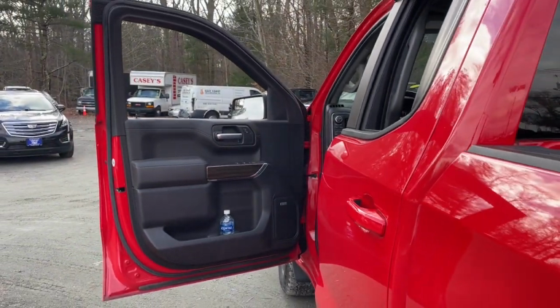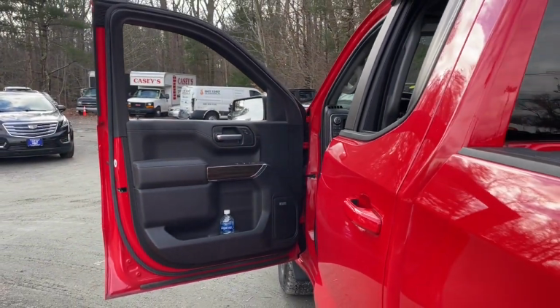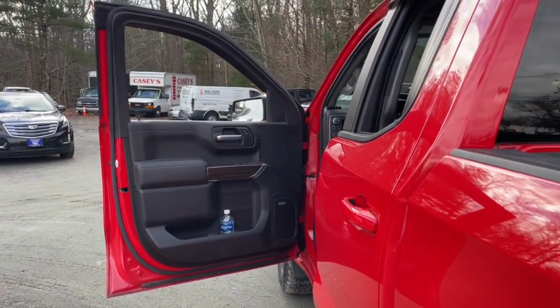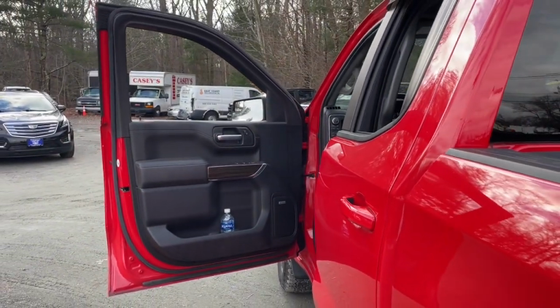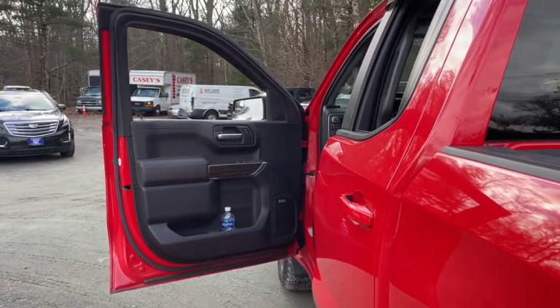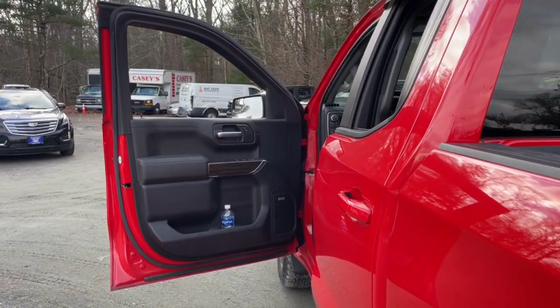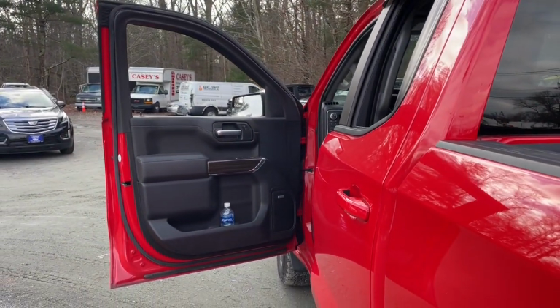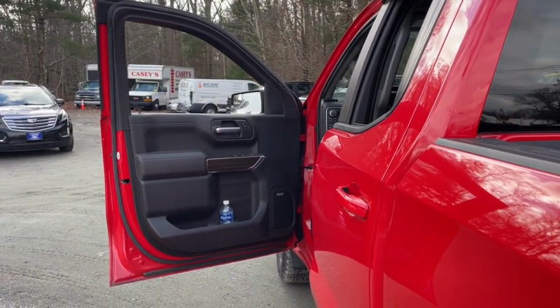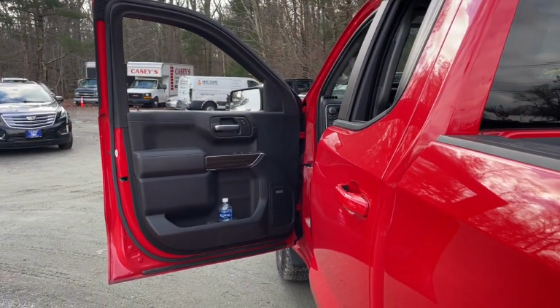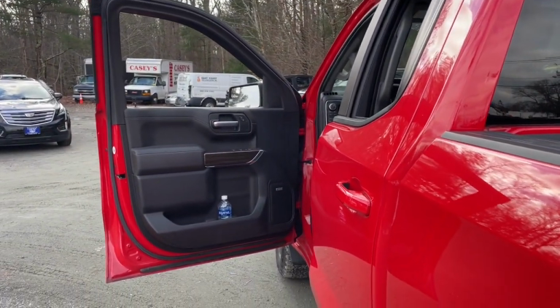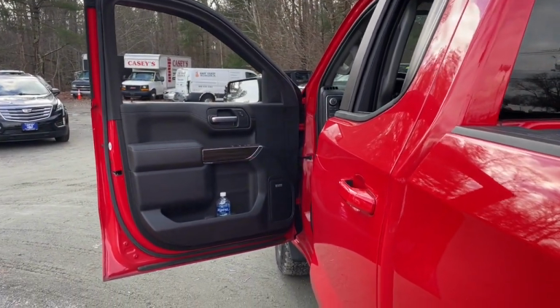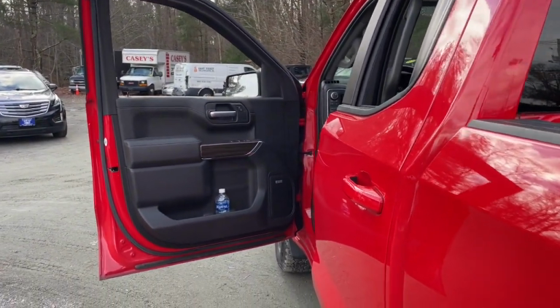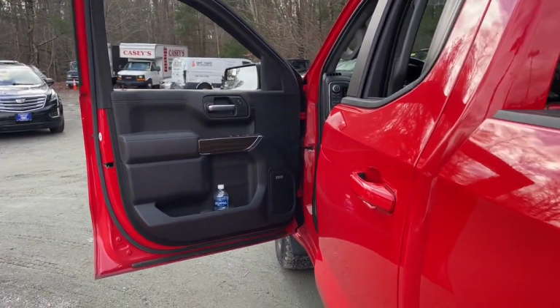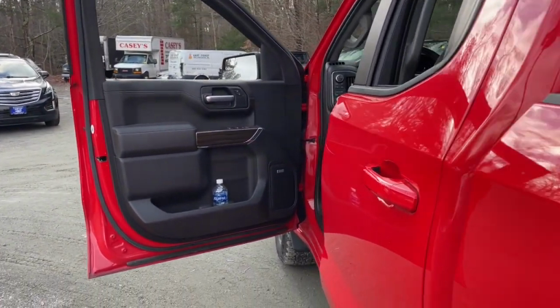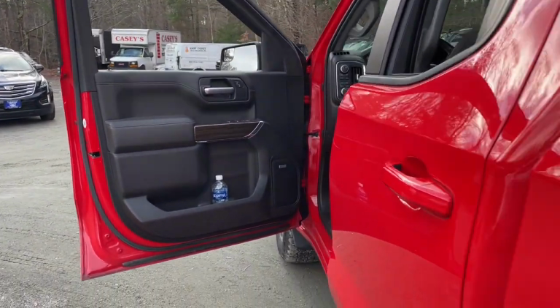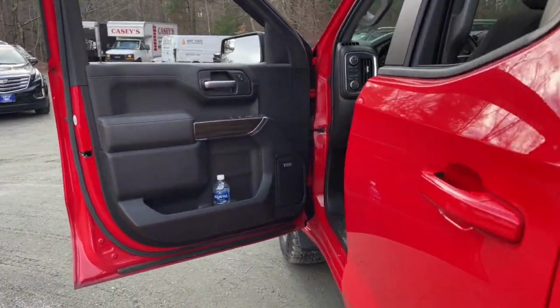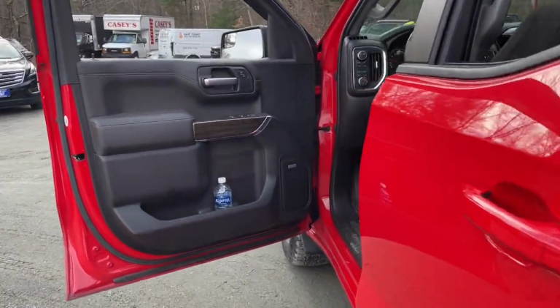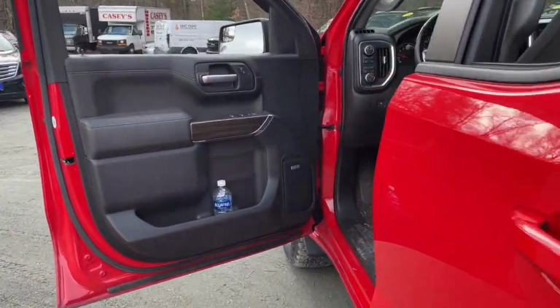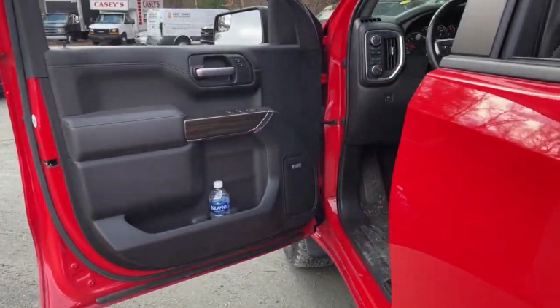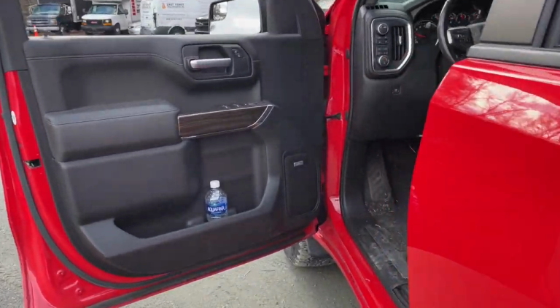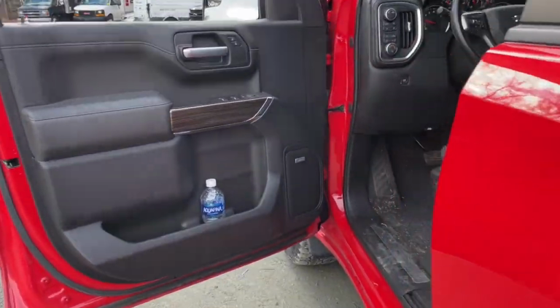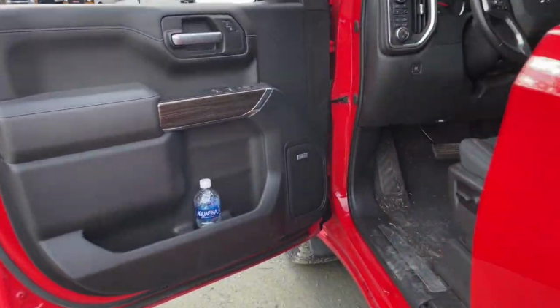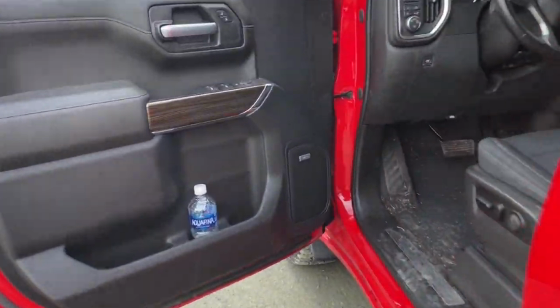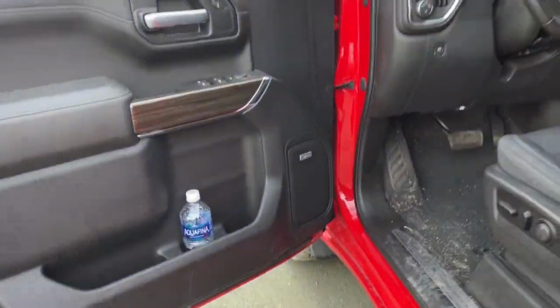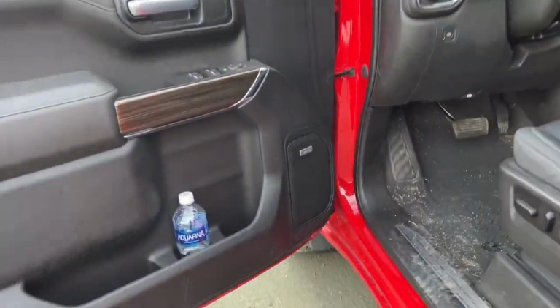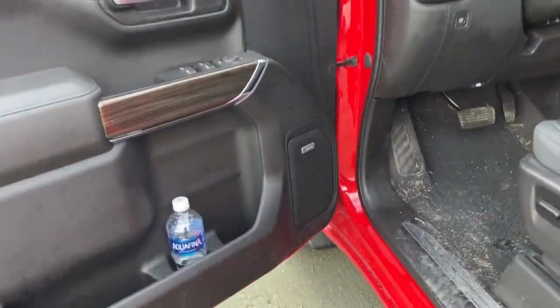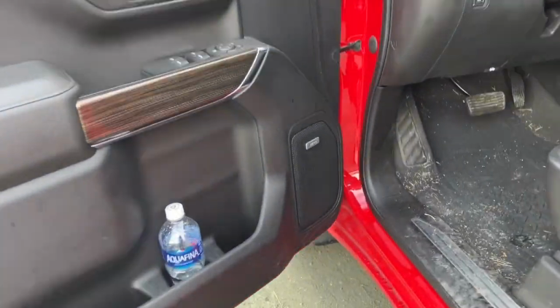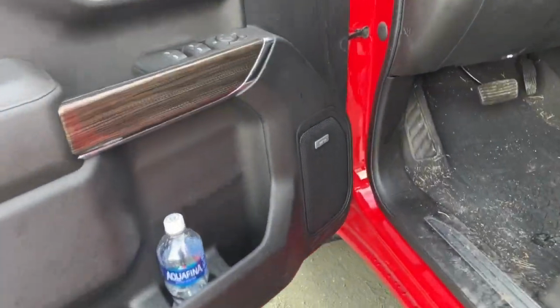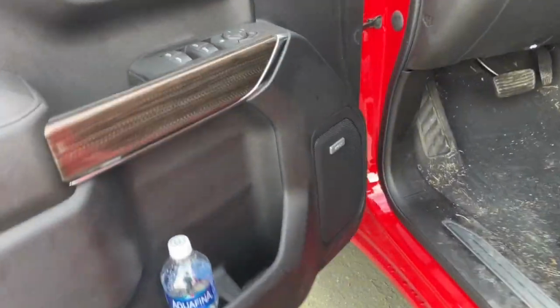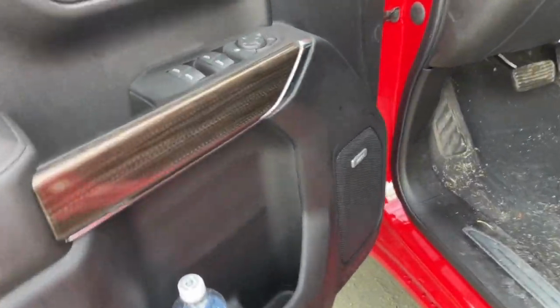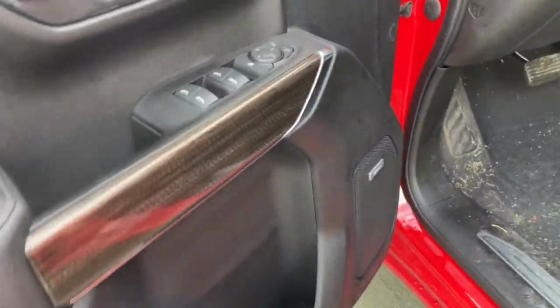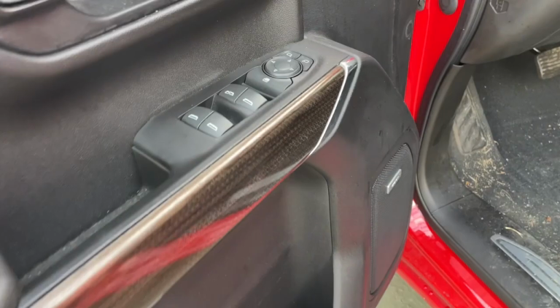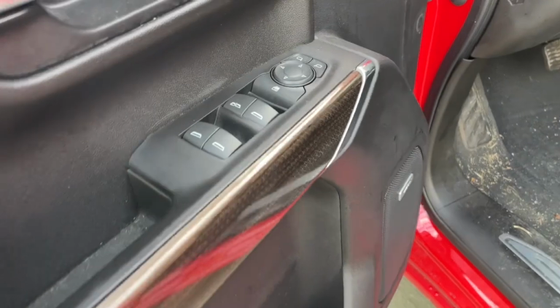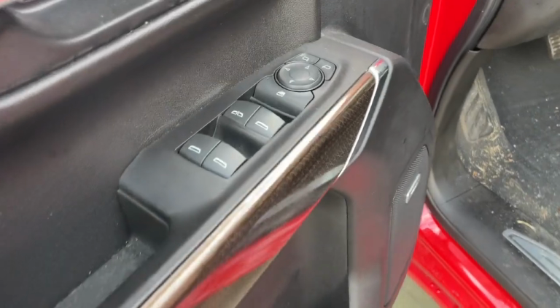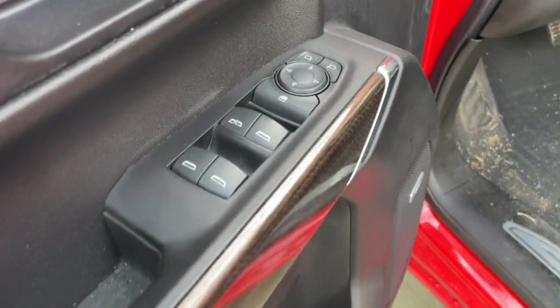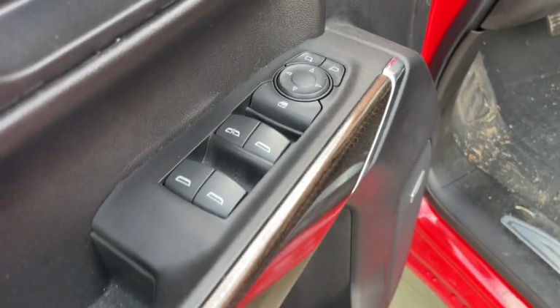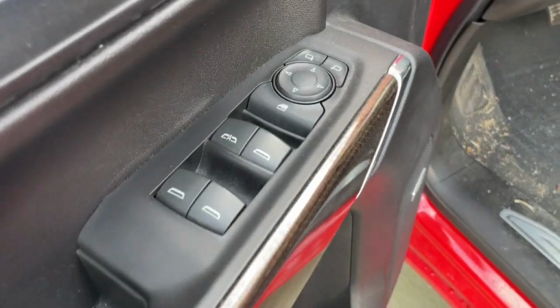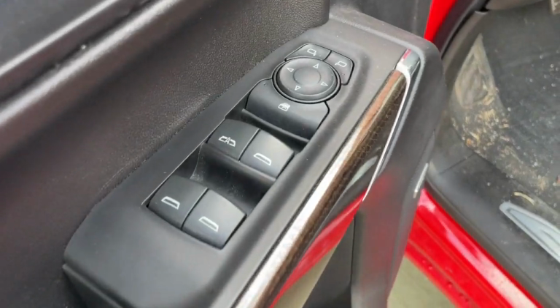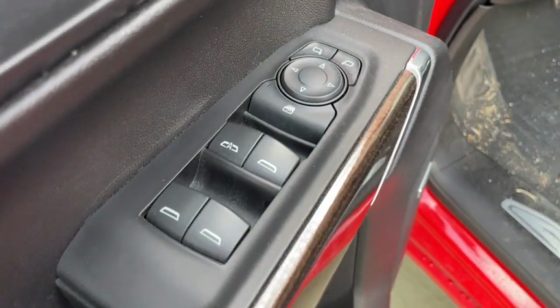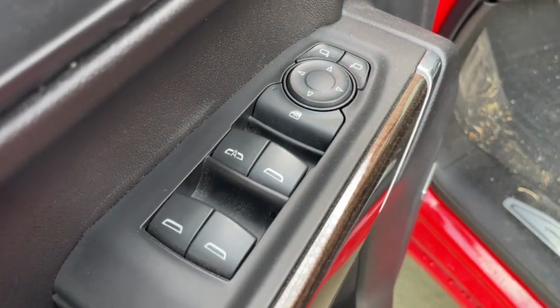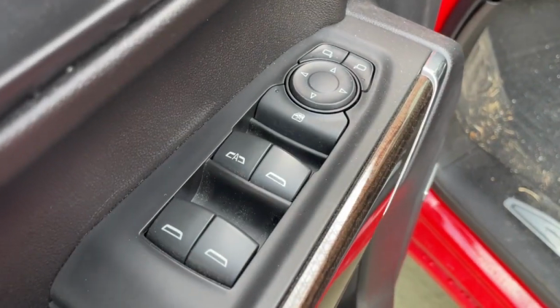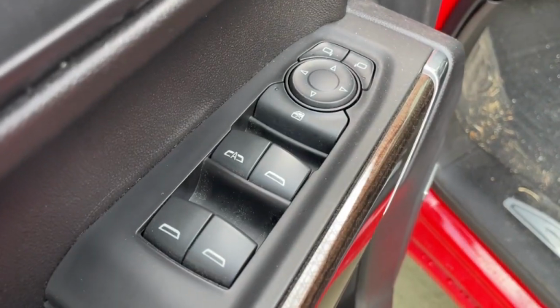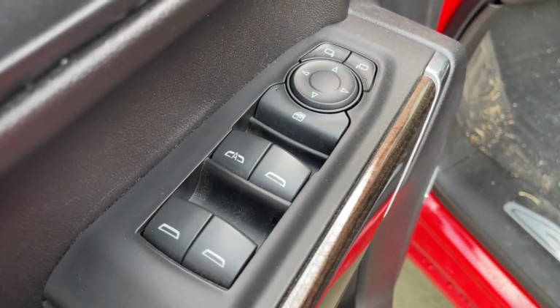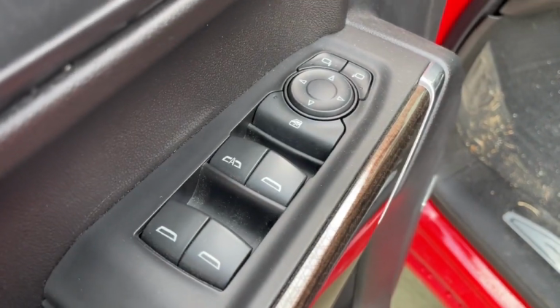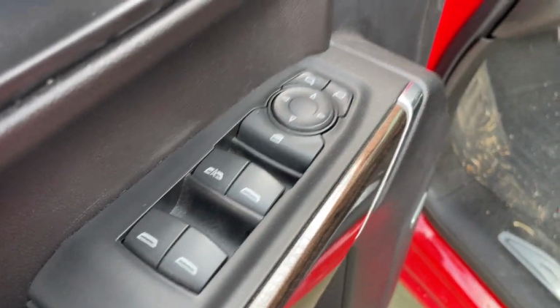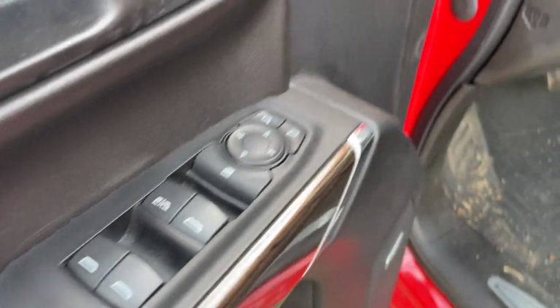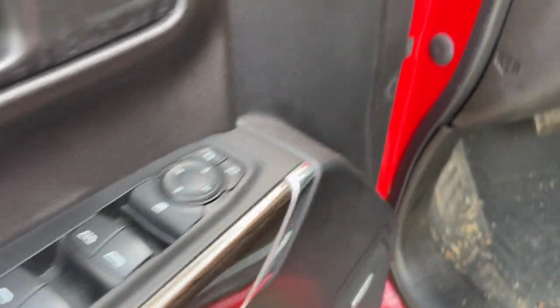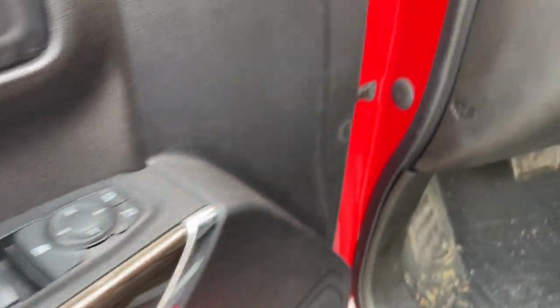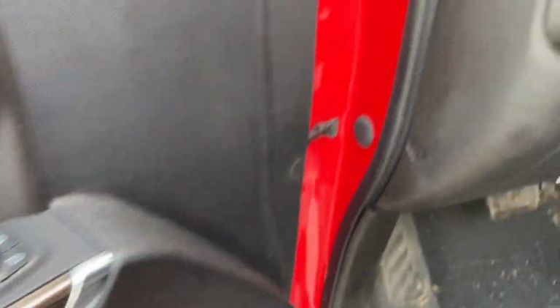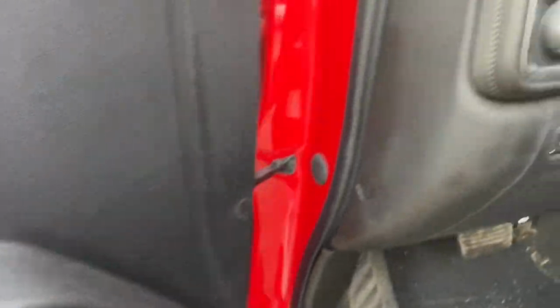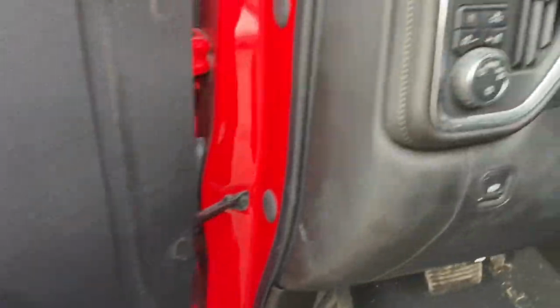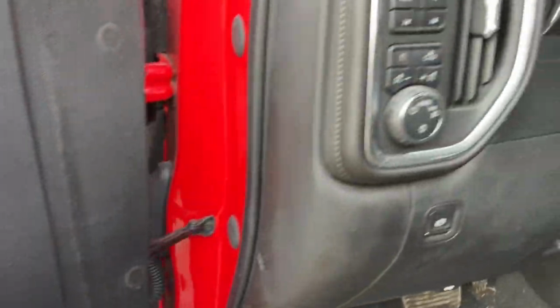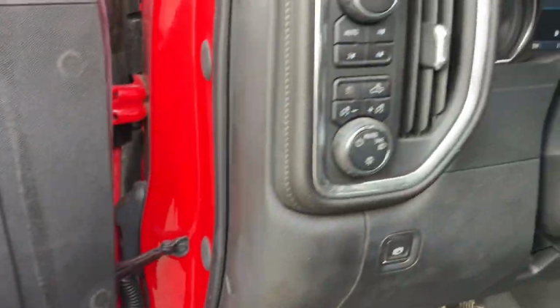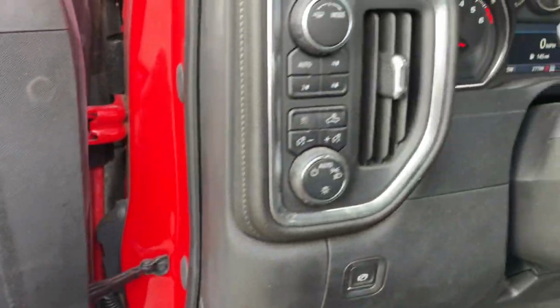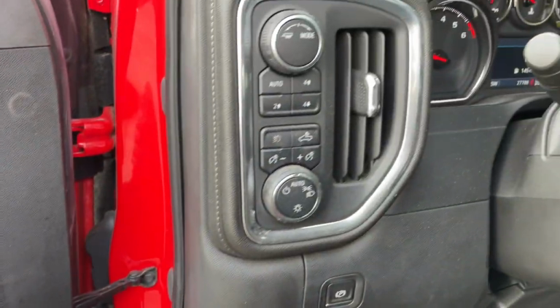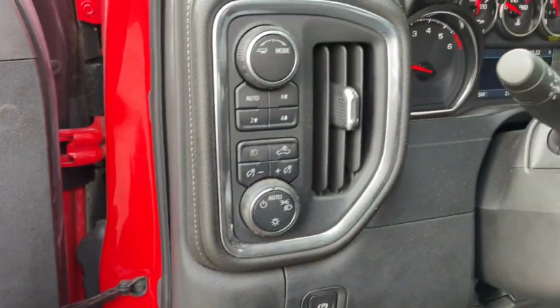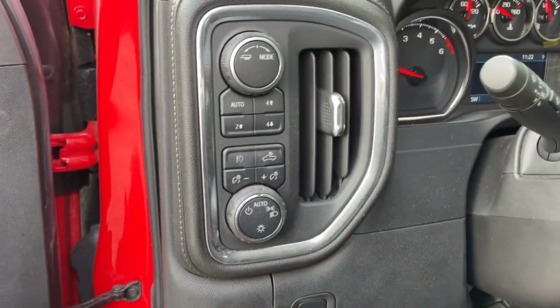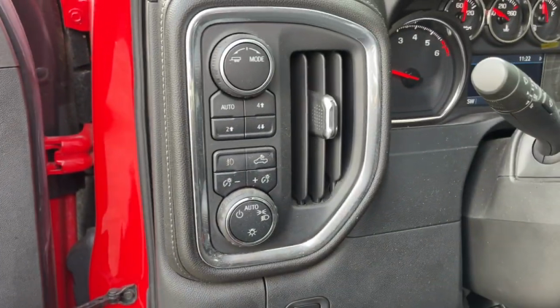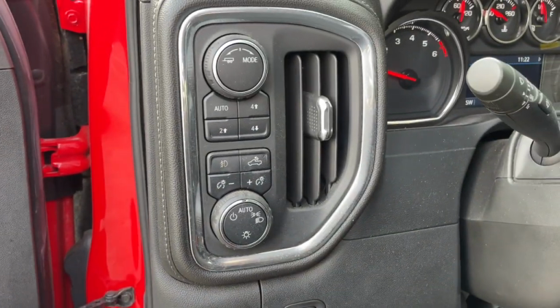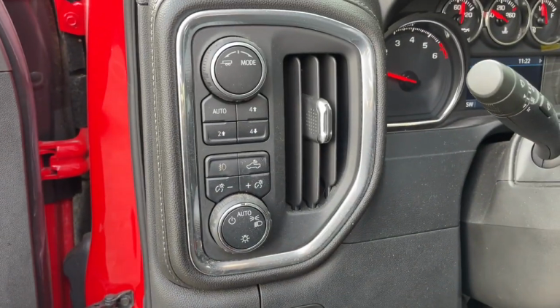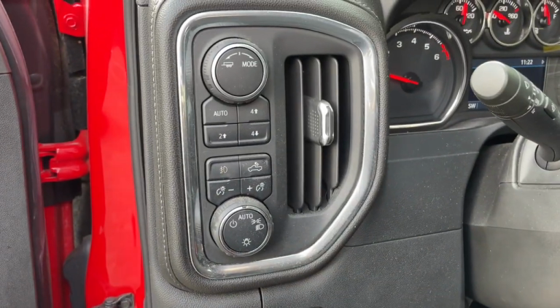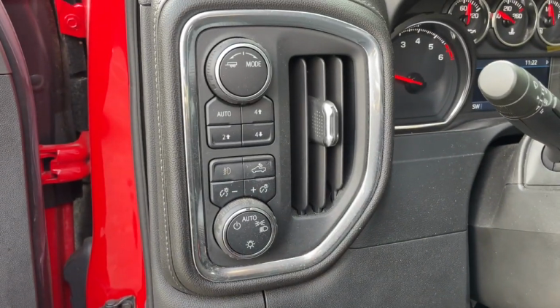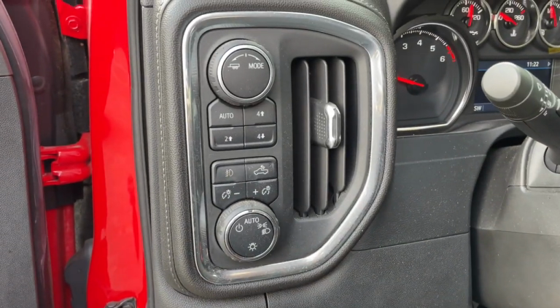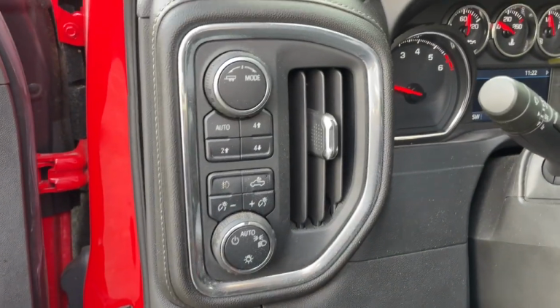The following are some of this vehicle's highlighted options: heated driver's seat, power driver's seat, power windows.